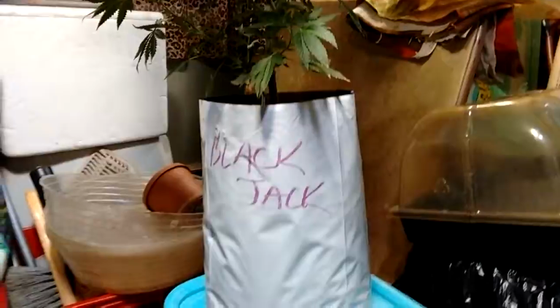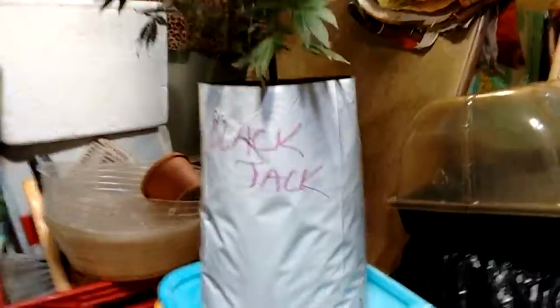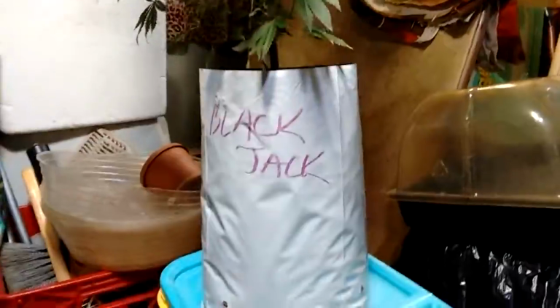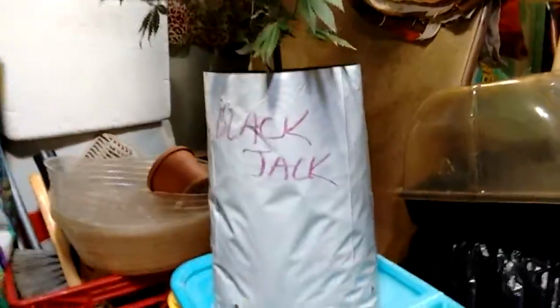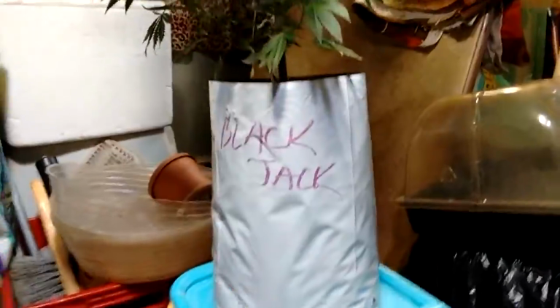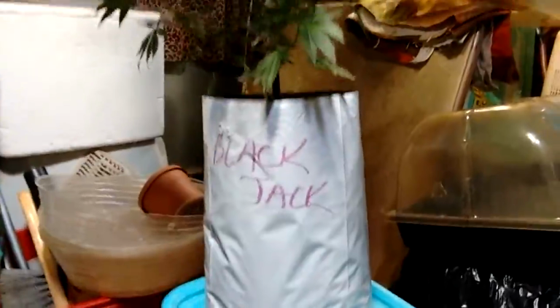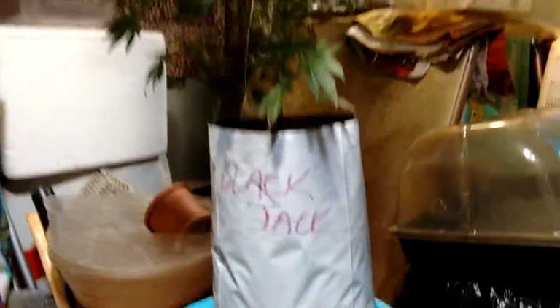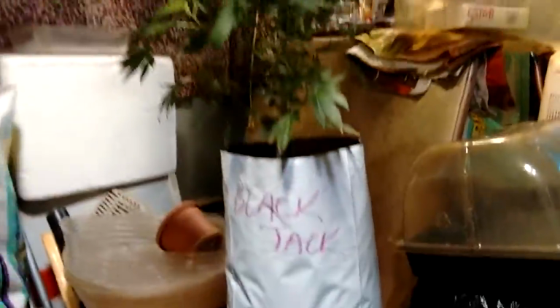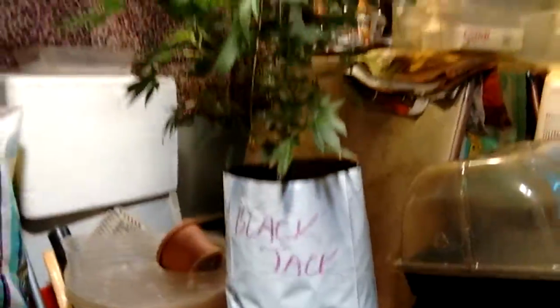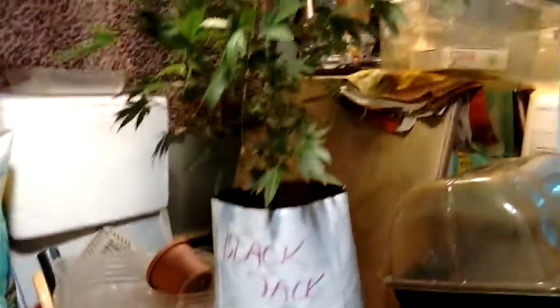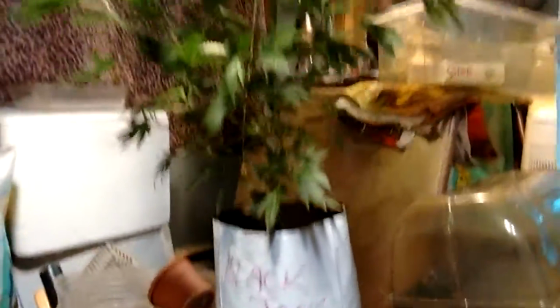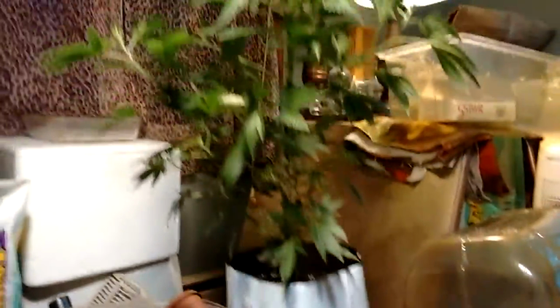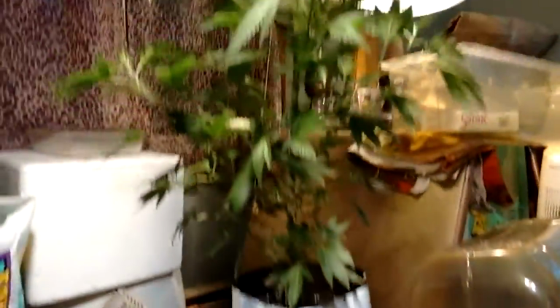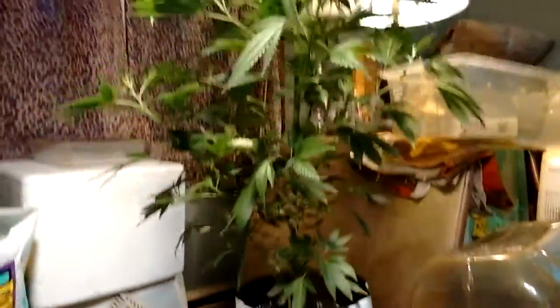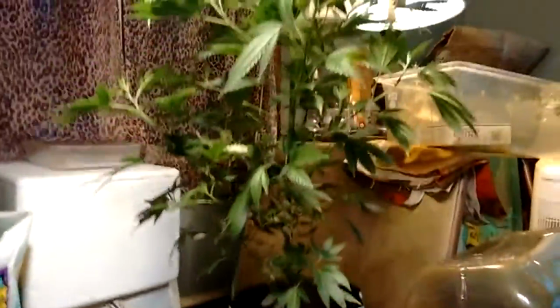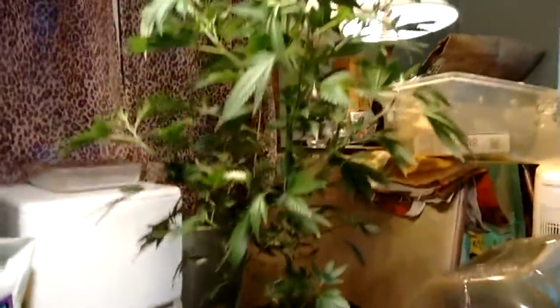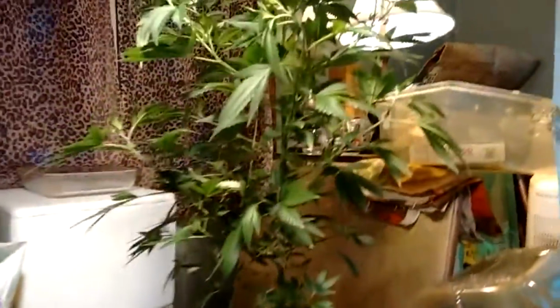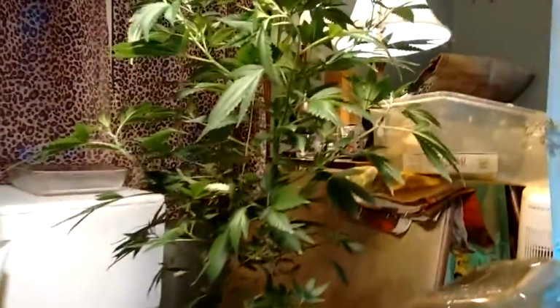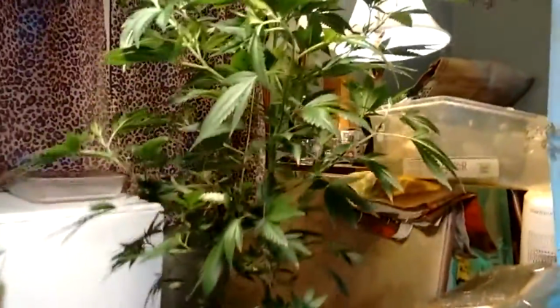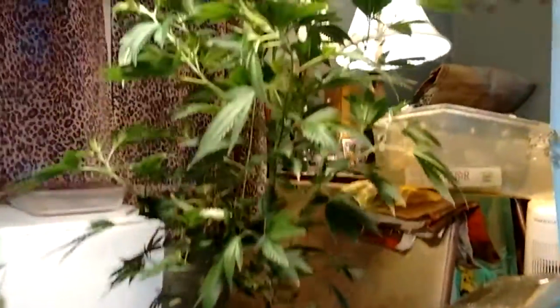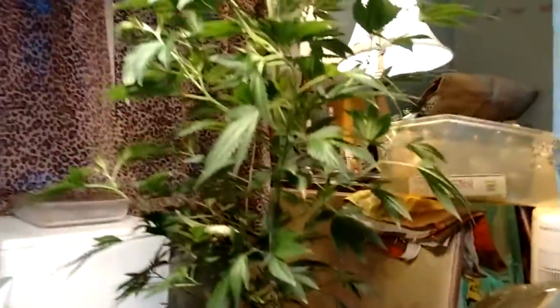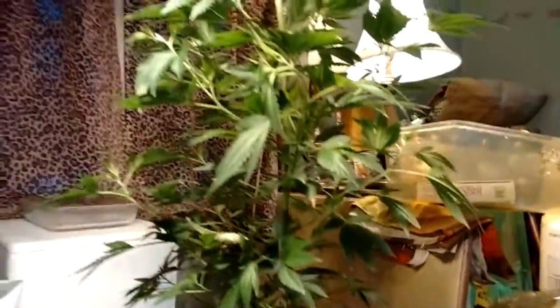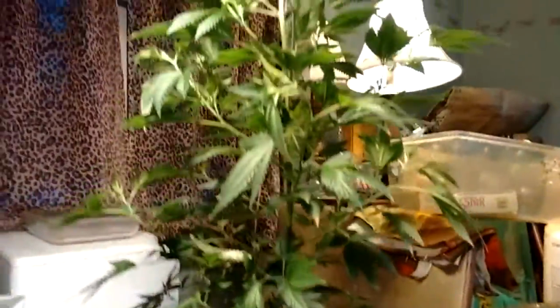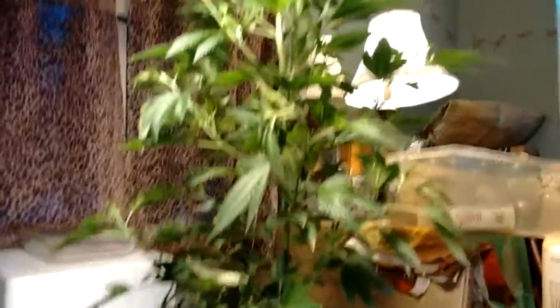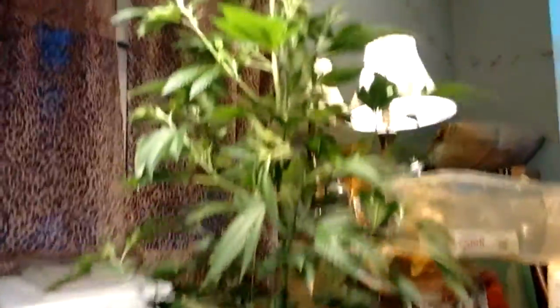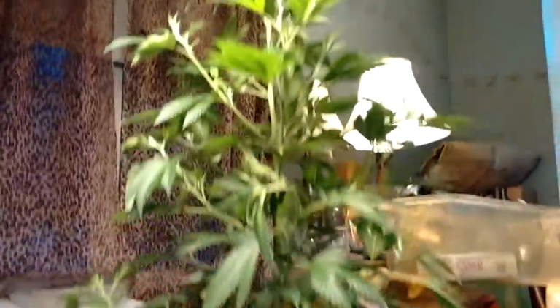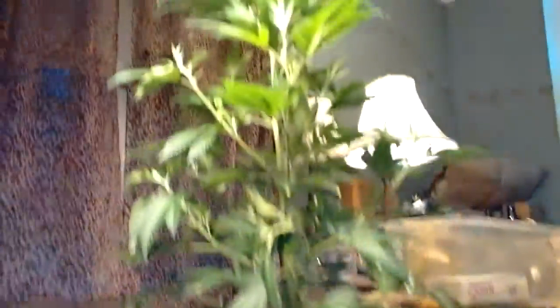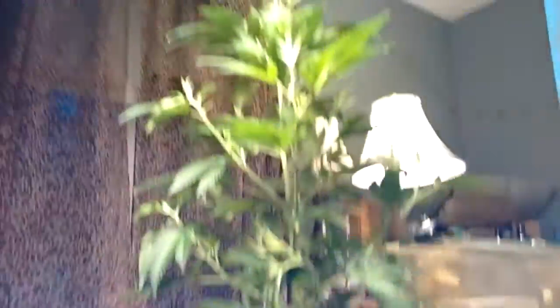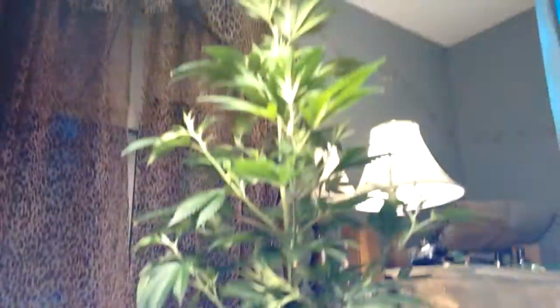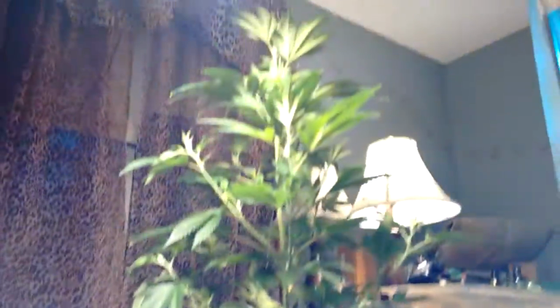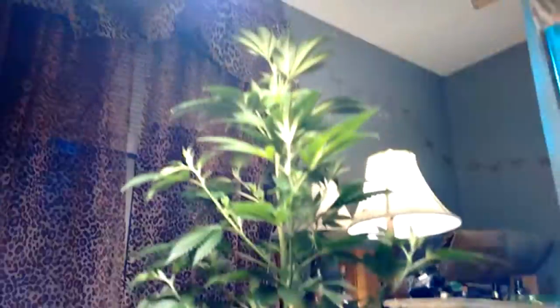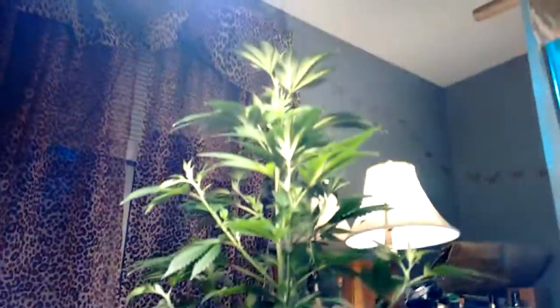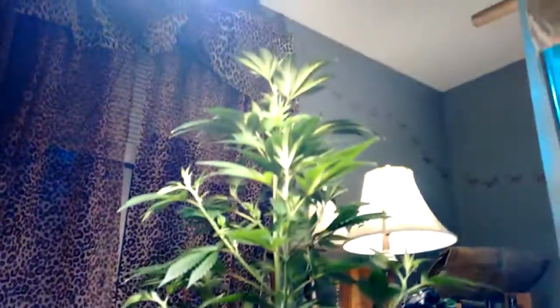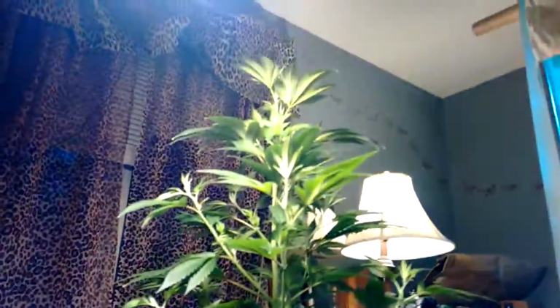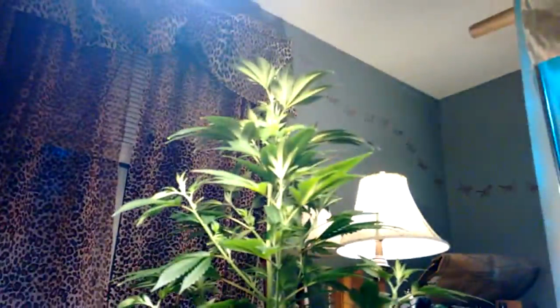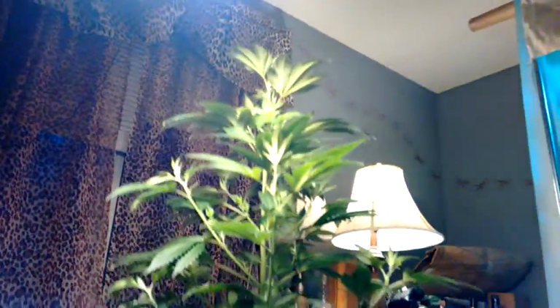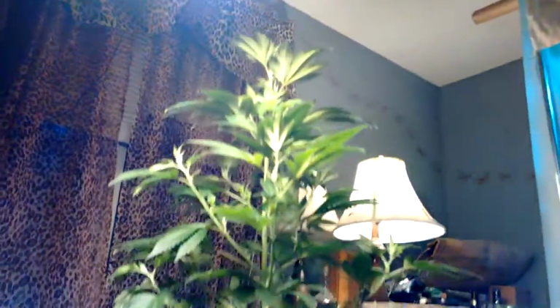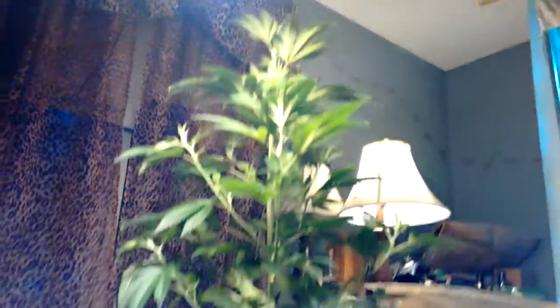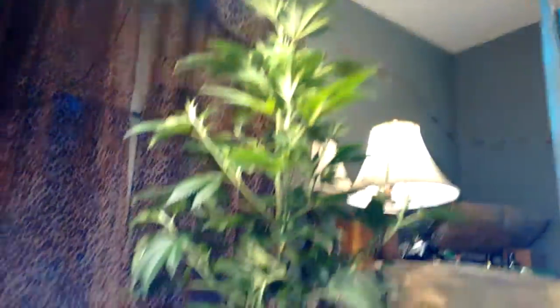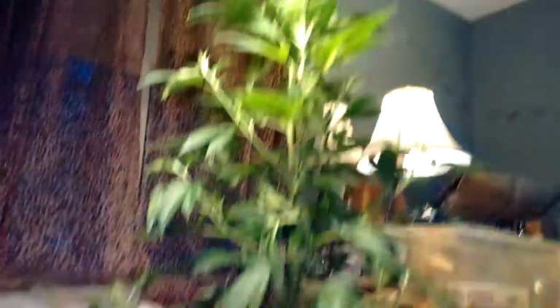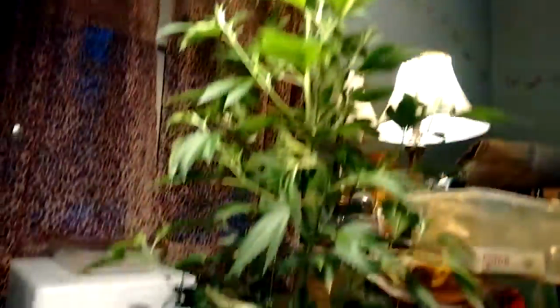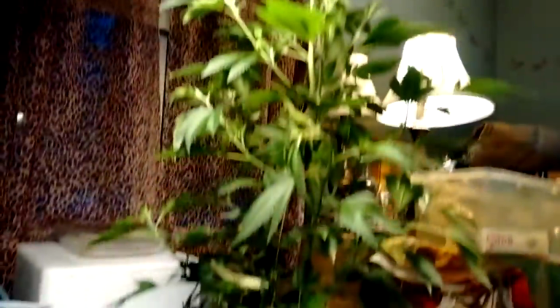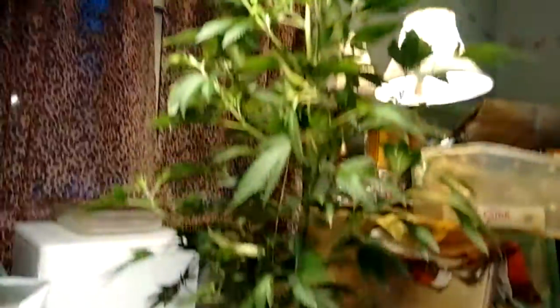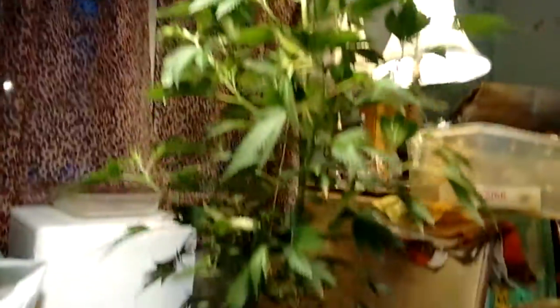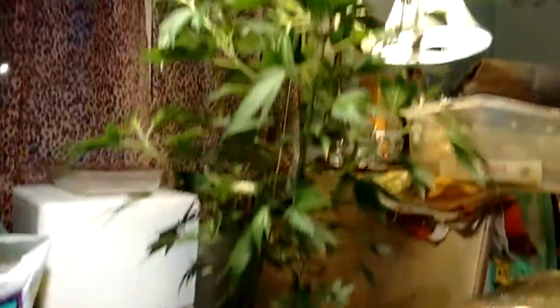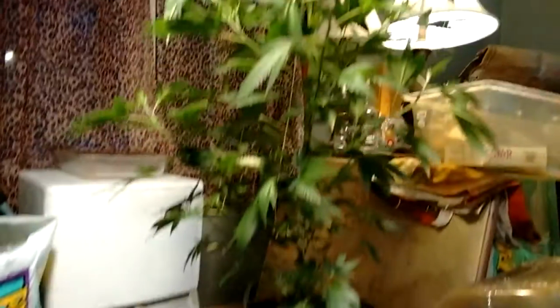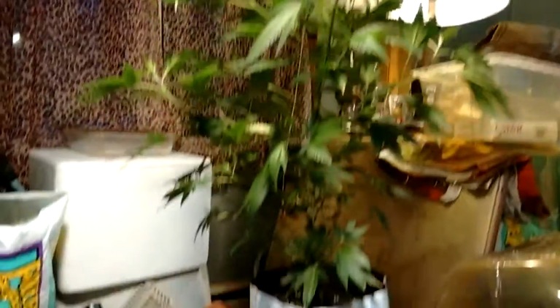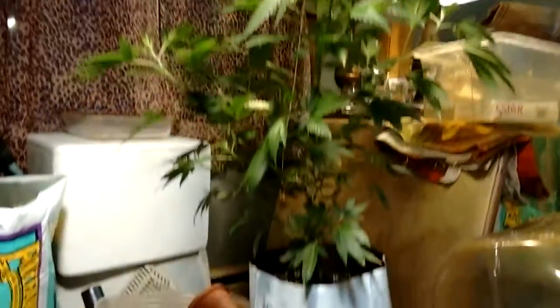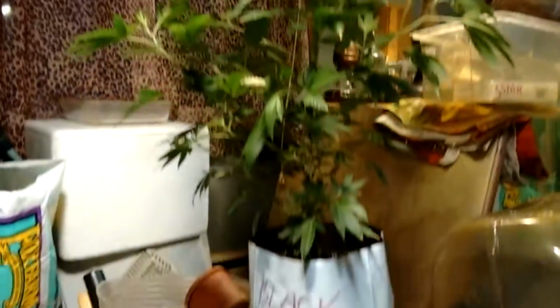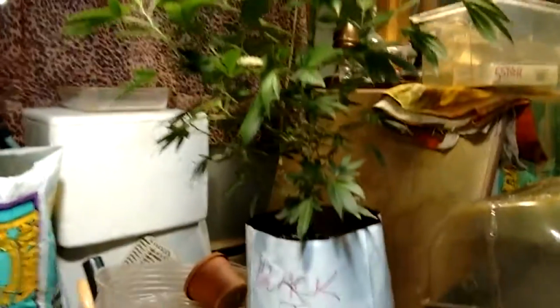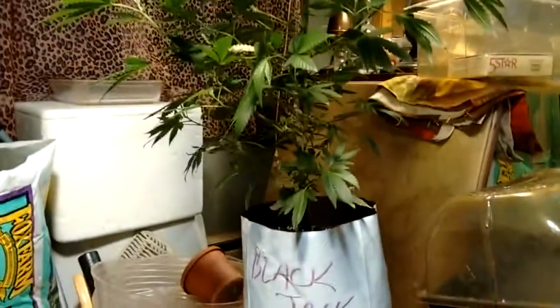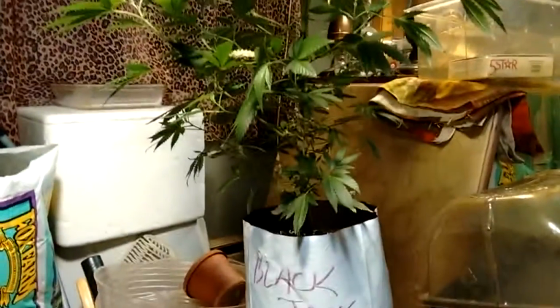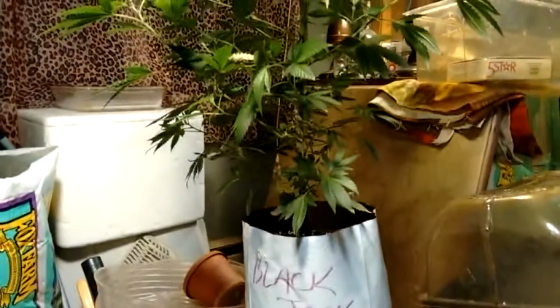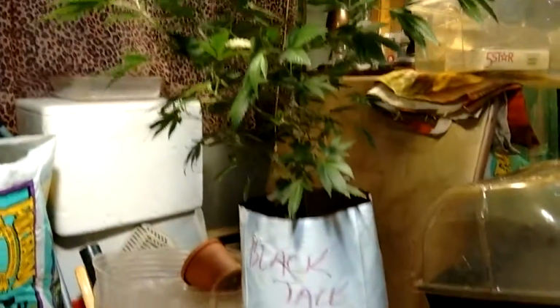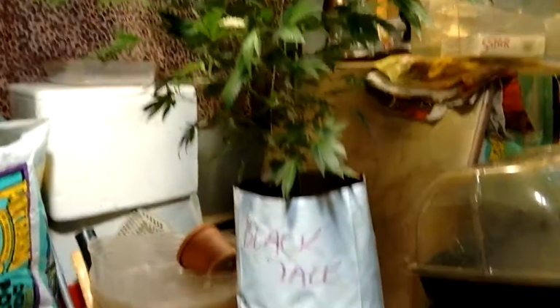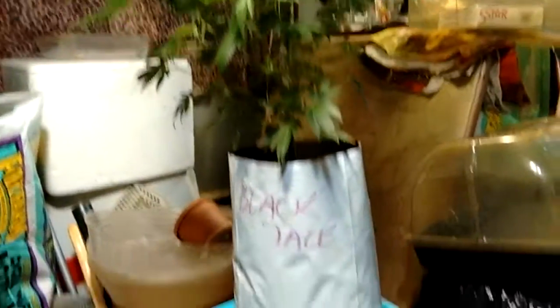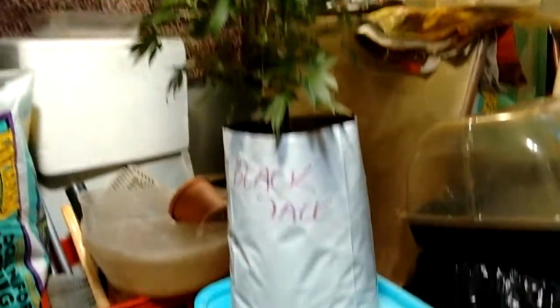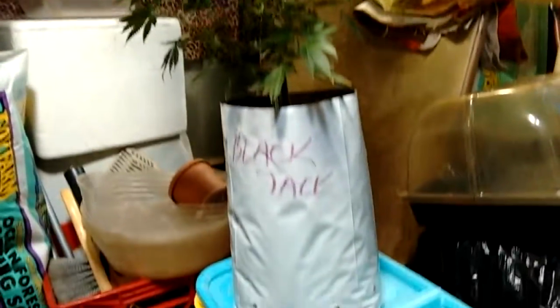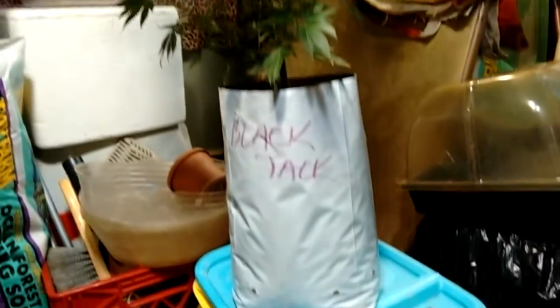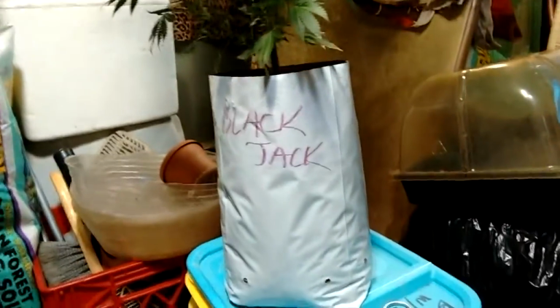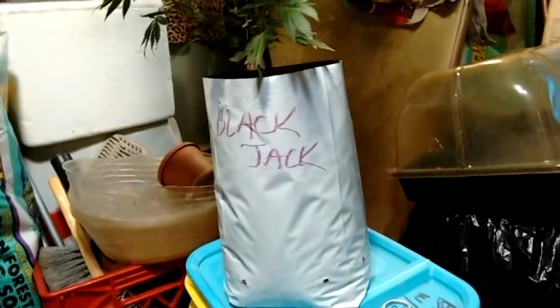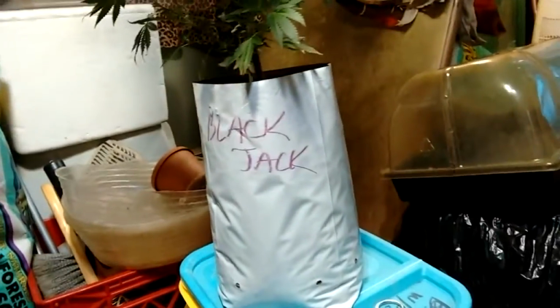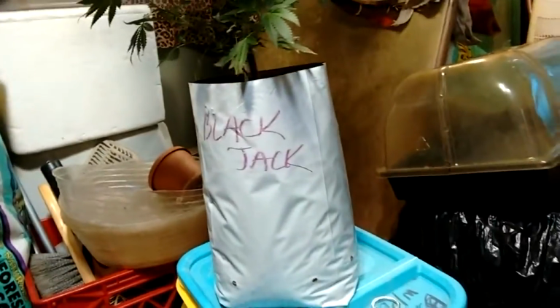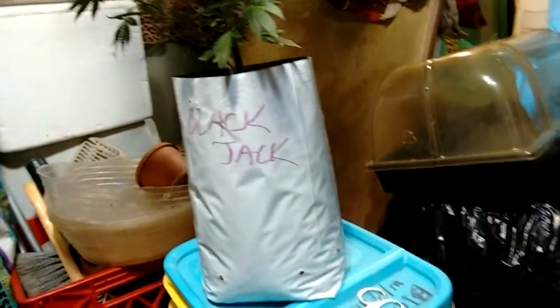Just getting ready to transplant this blackjack plant here. It's roughly 25 inches tall.